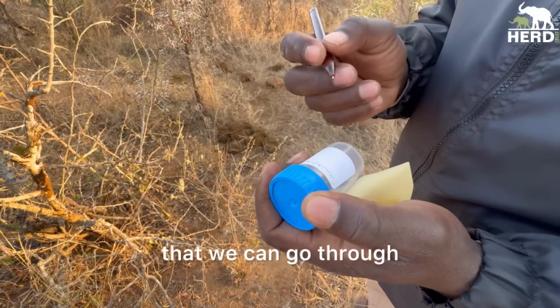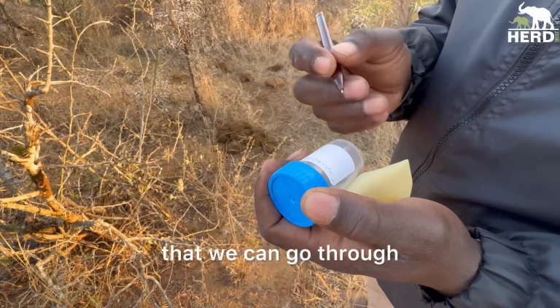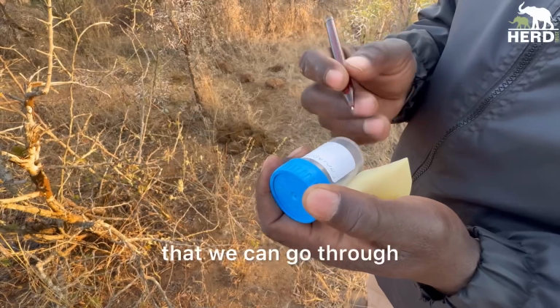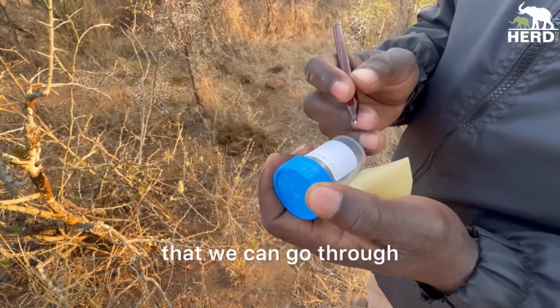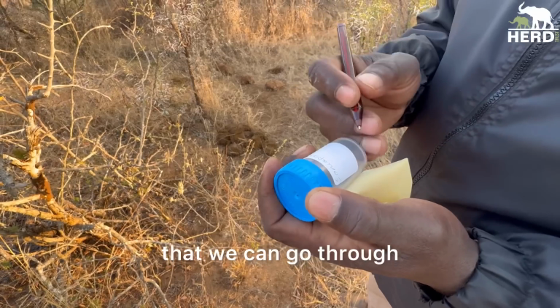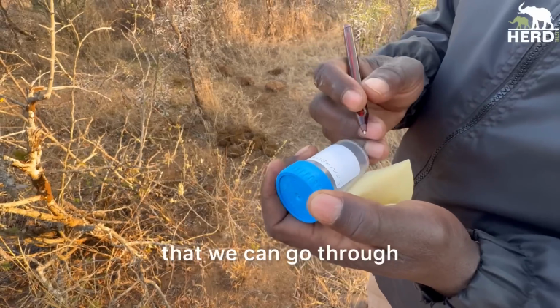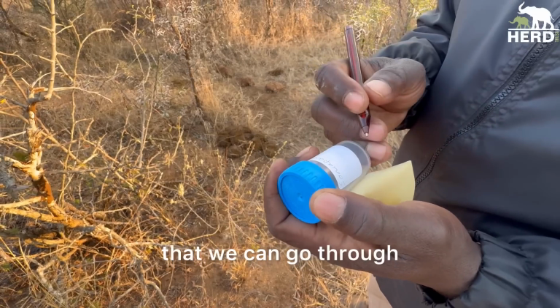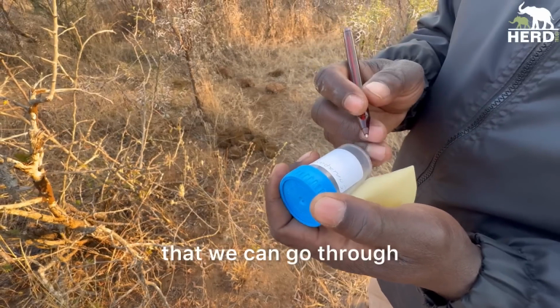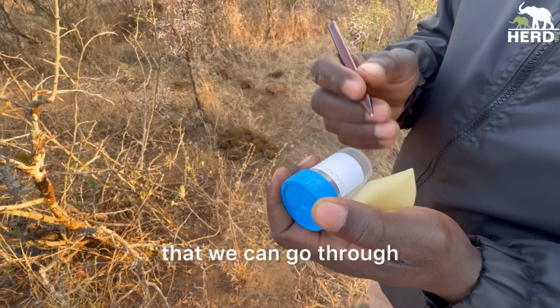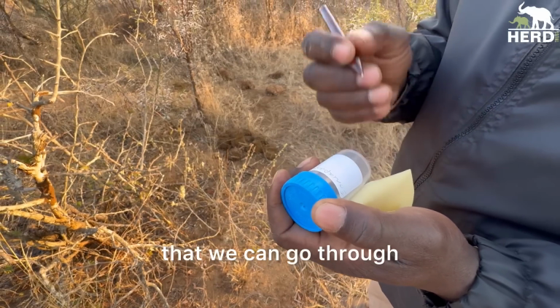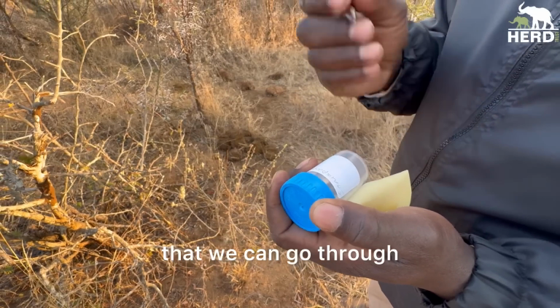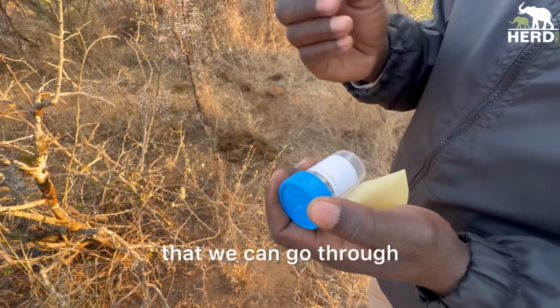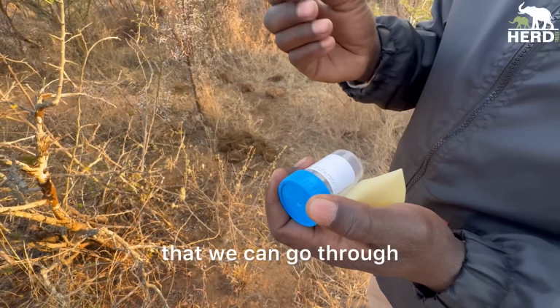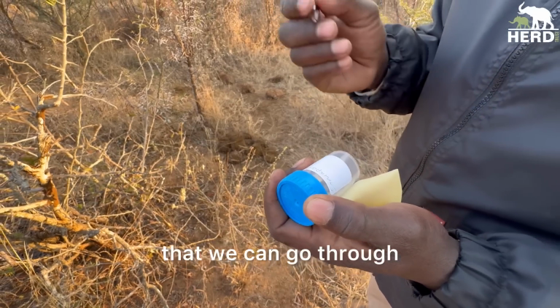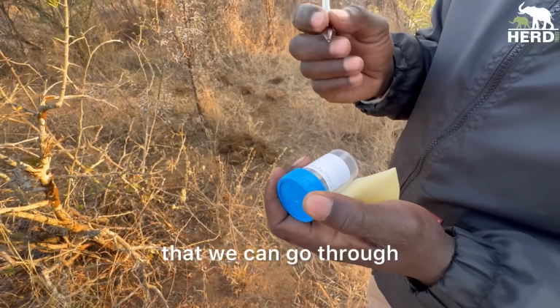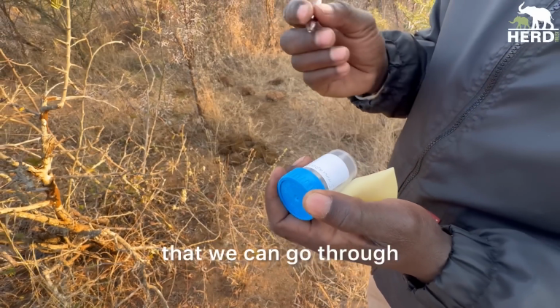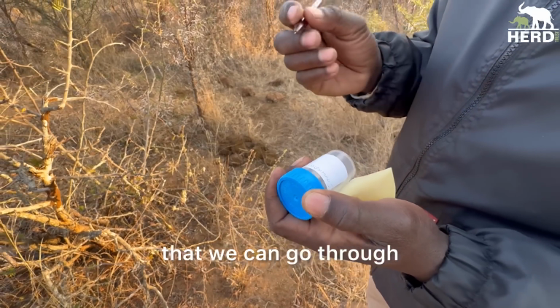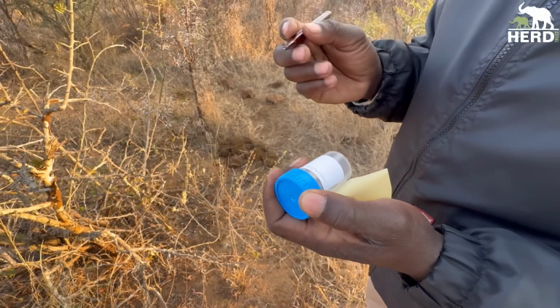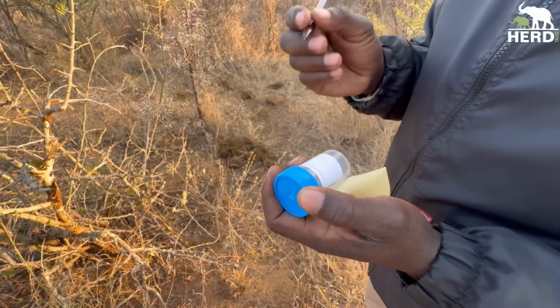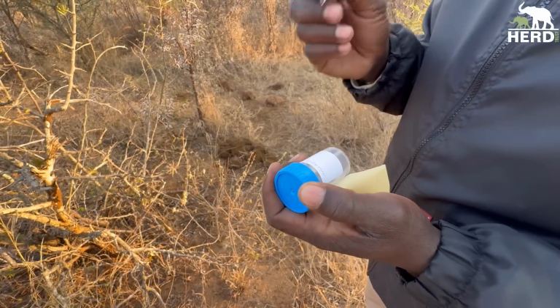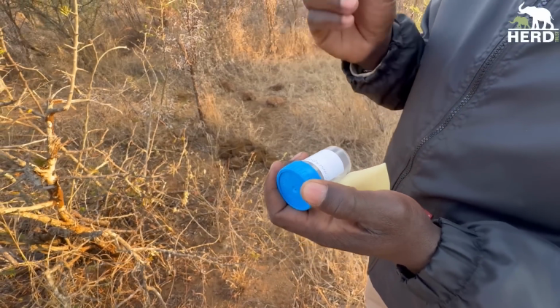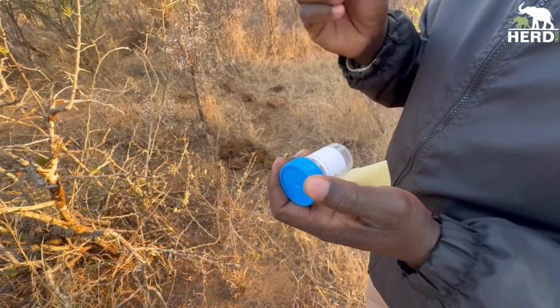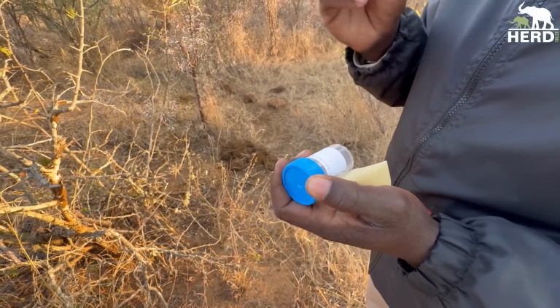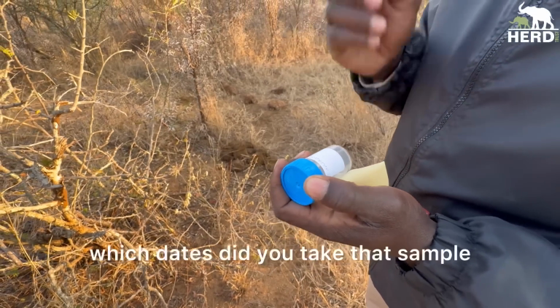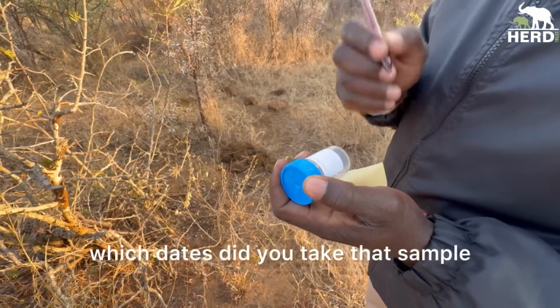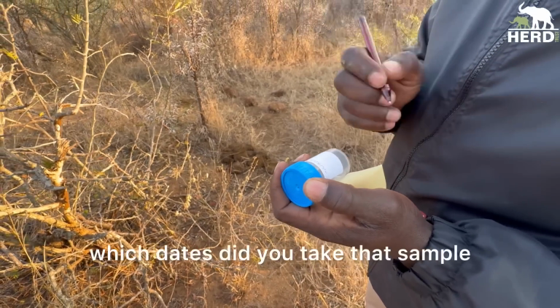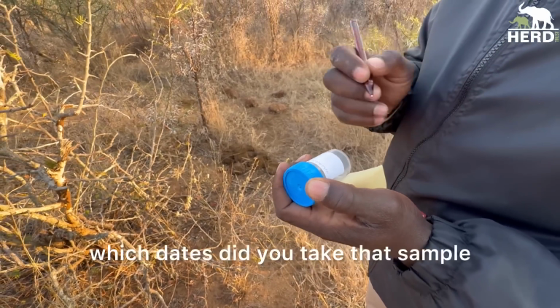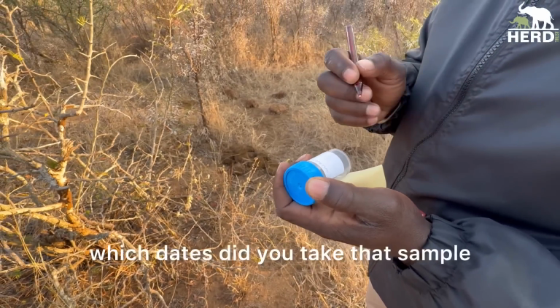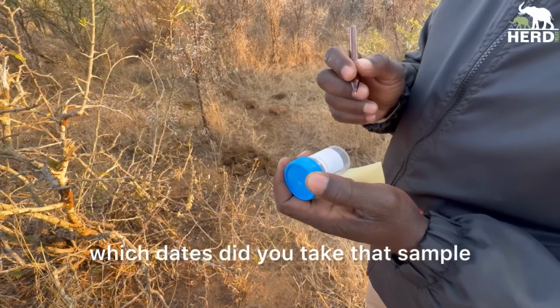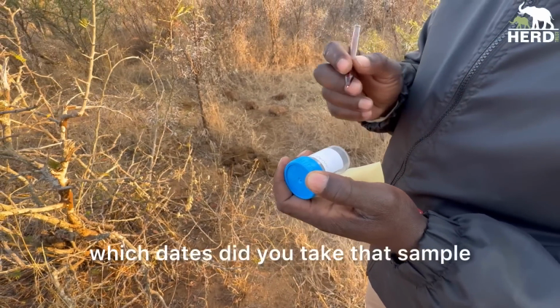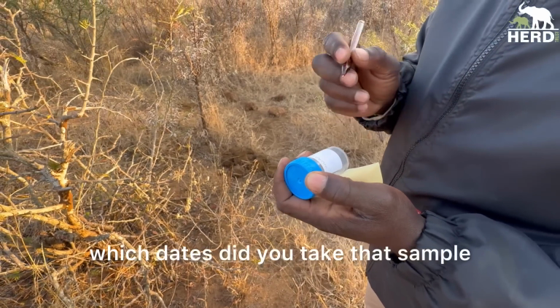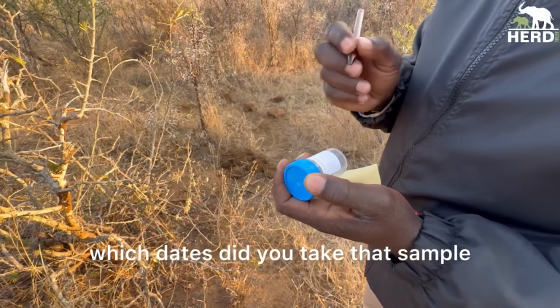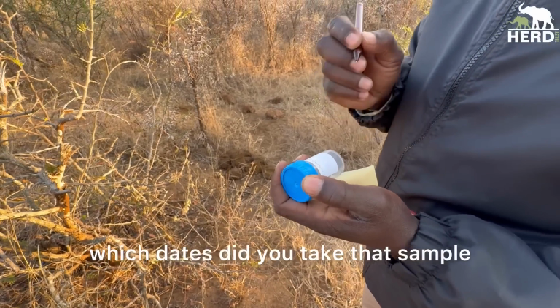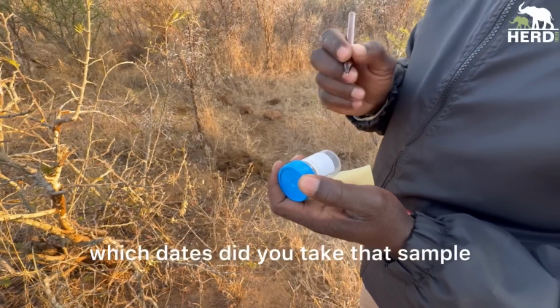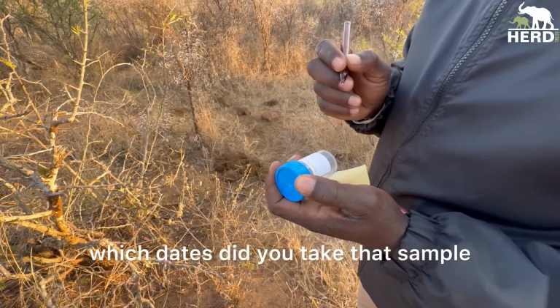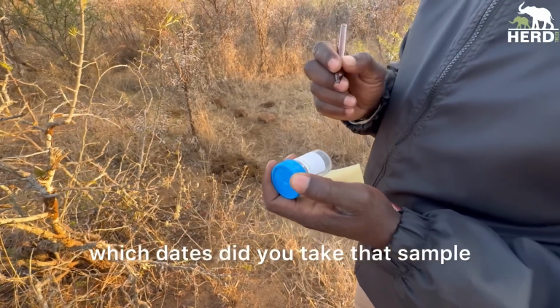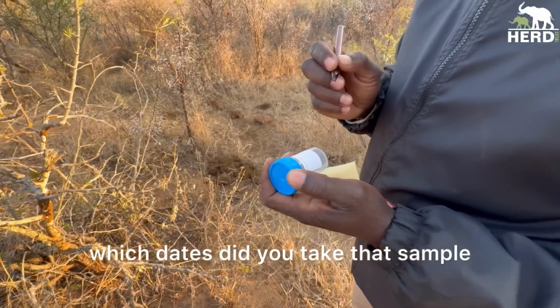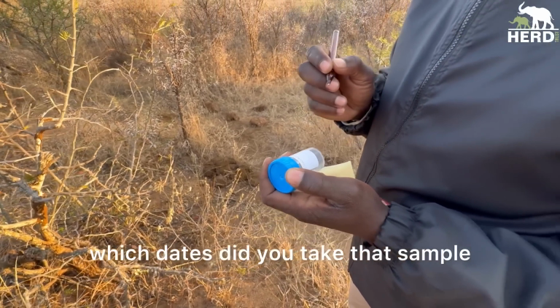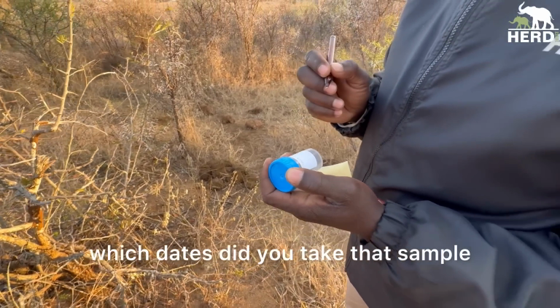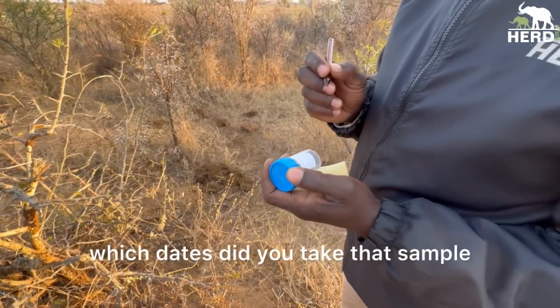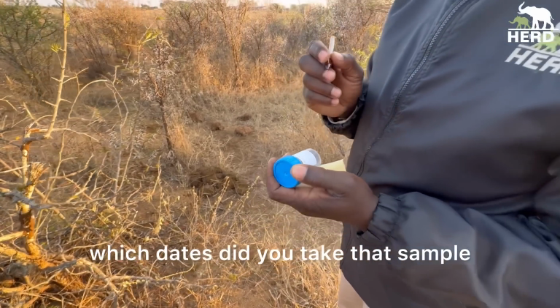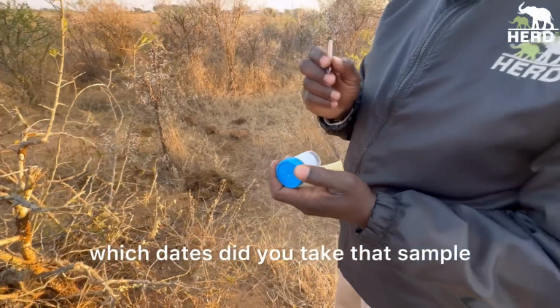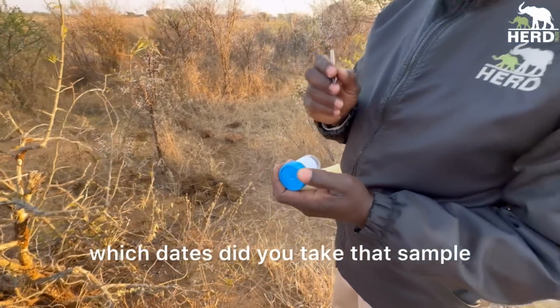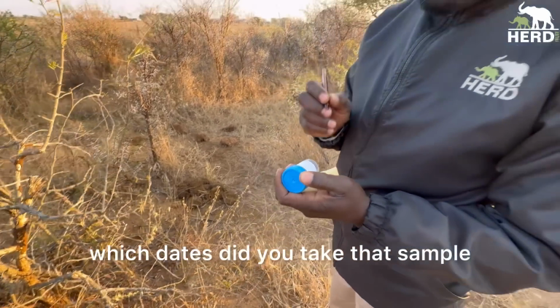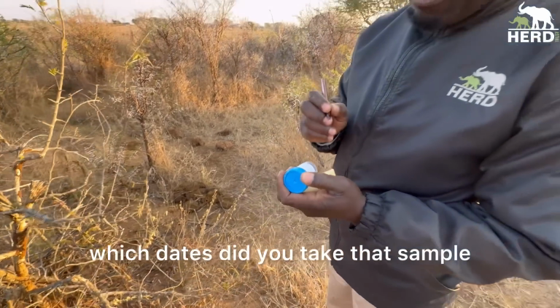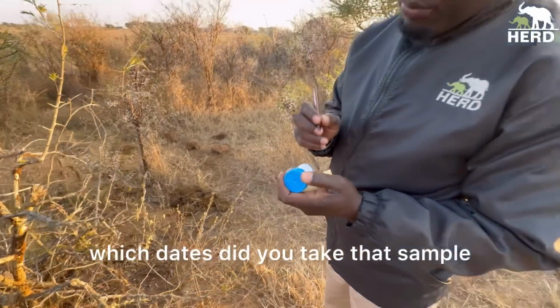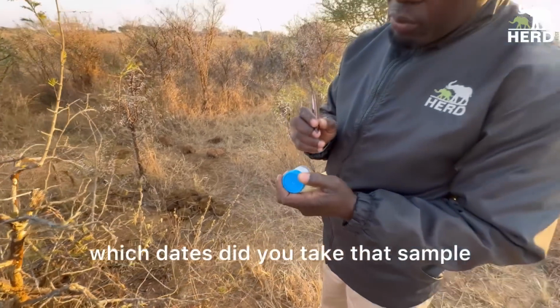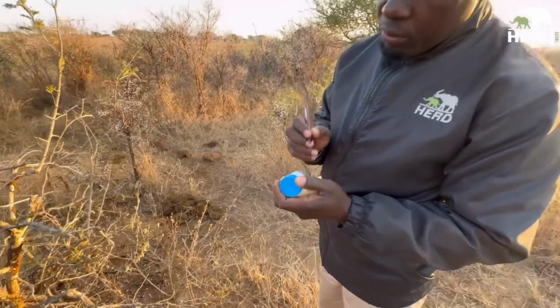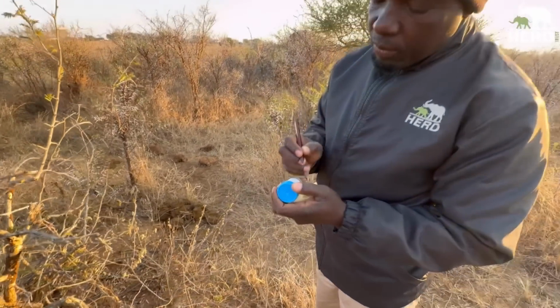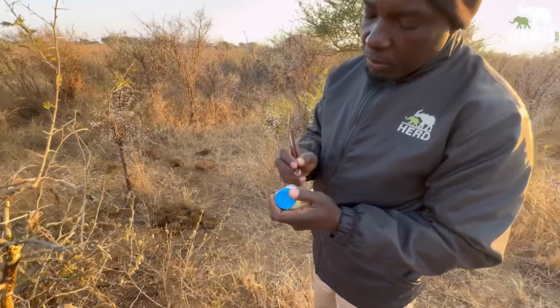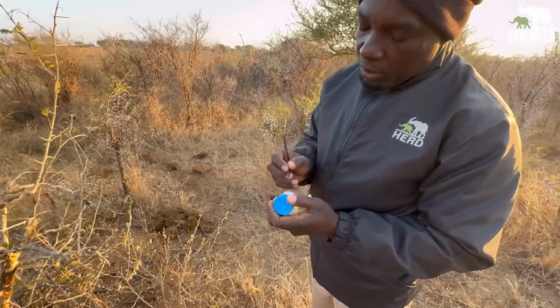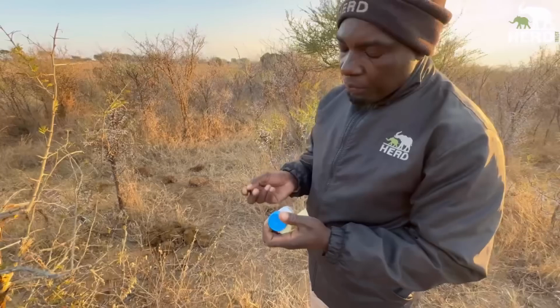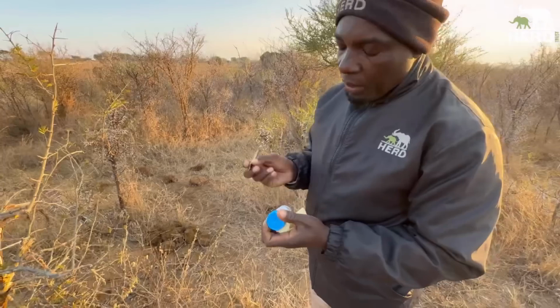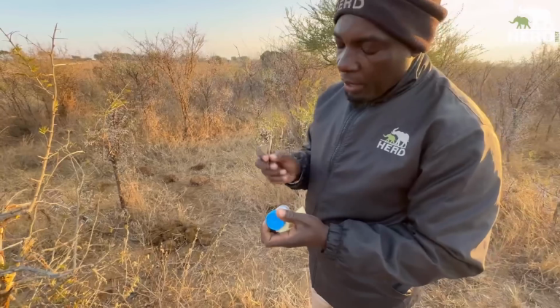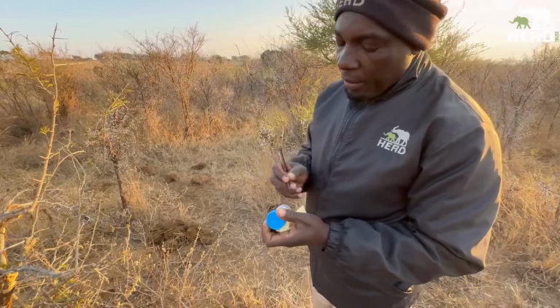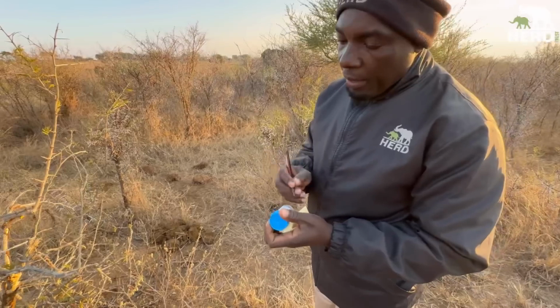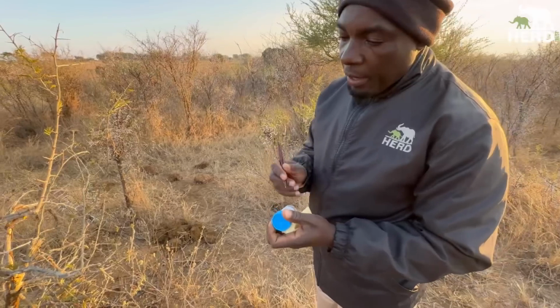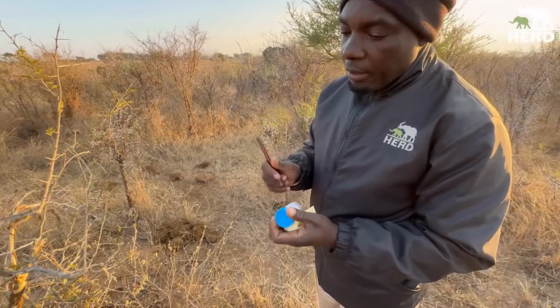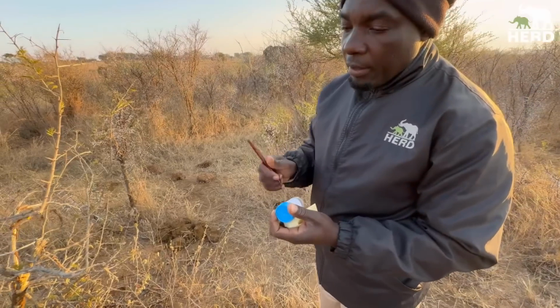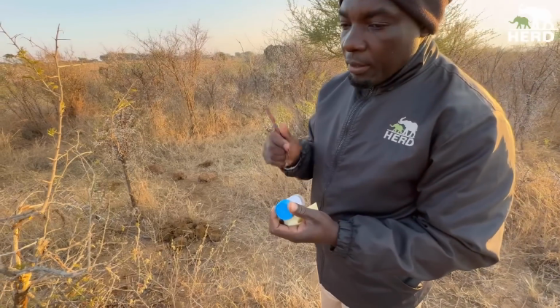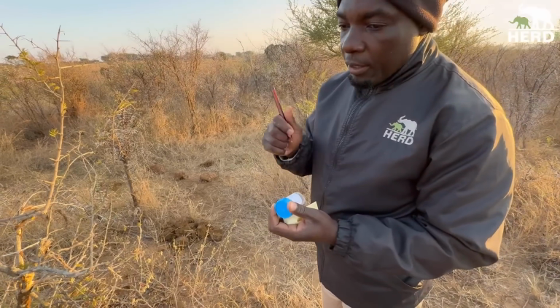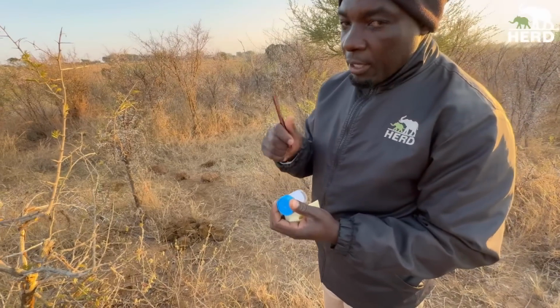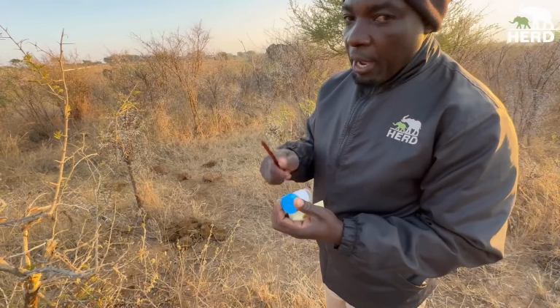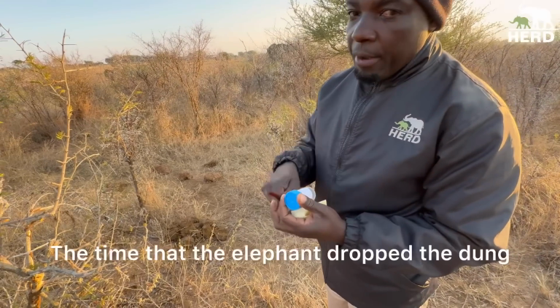I write the name and also the date, which is very important so that we can go through which dates we took care of that sample, and then the time.